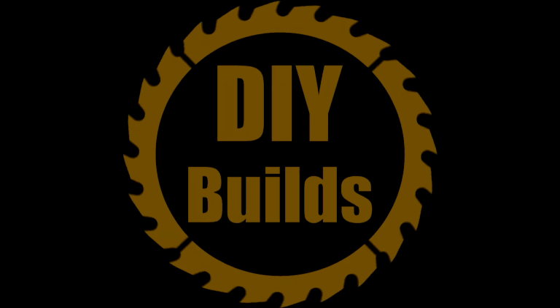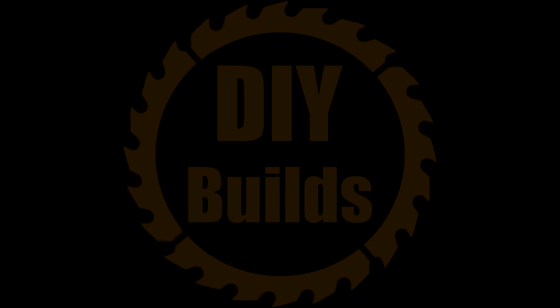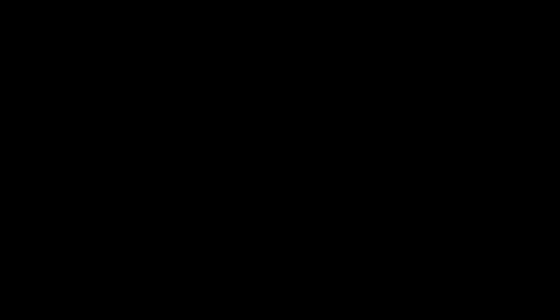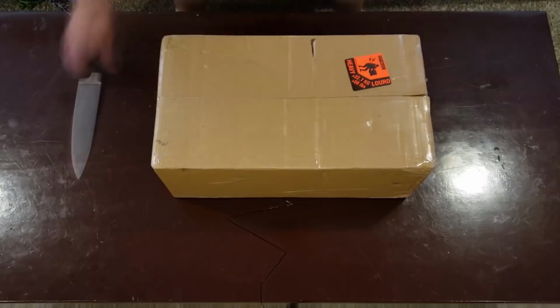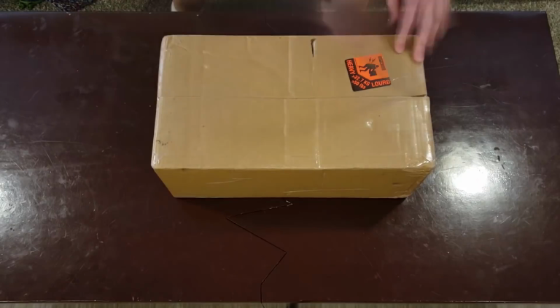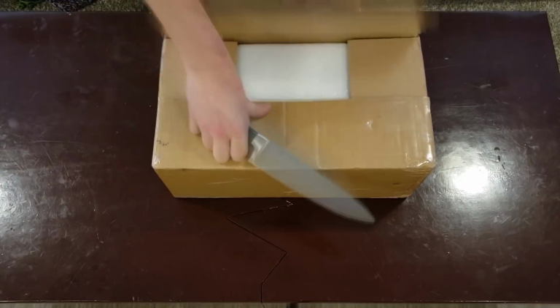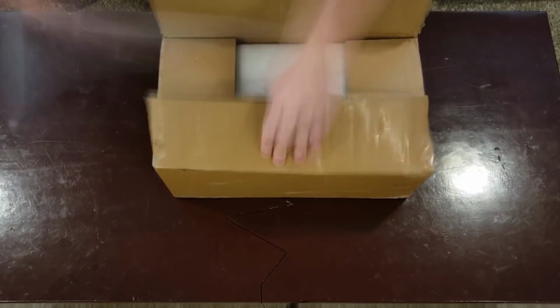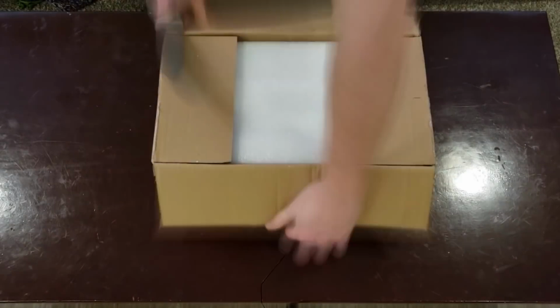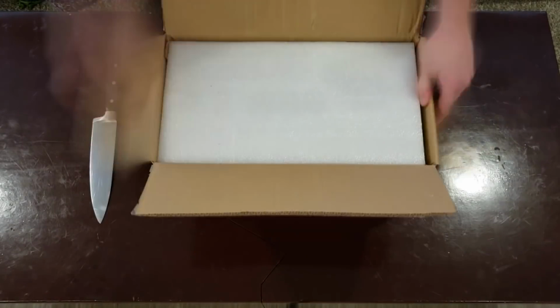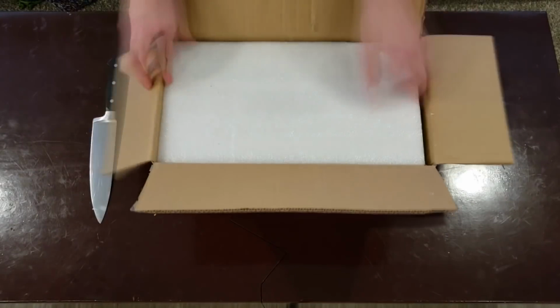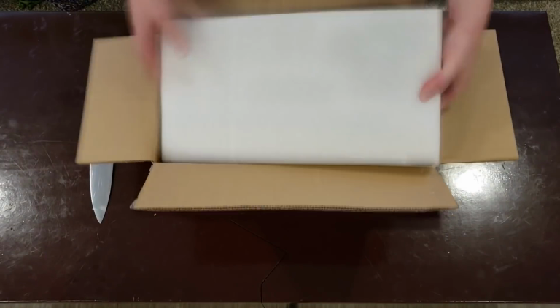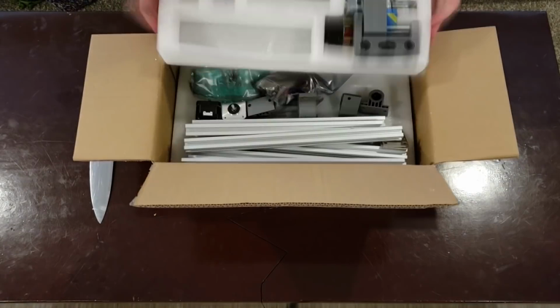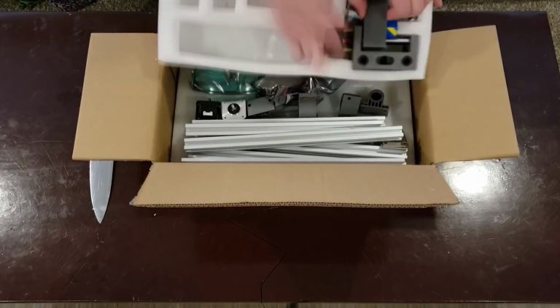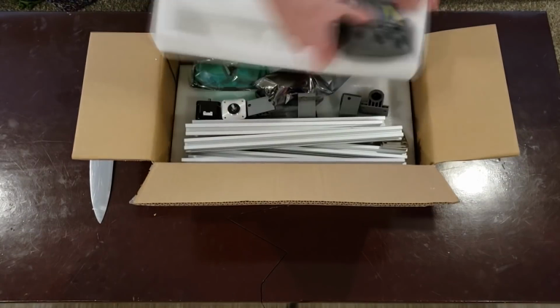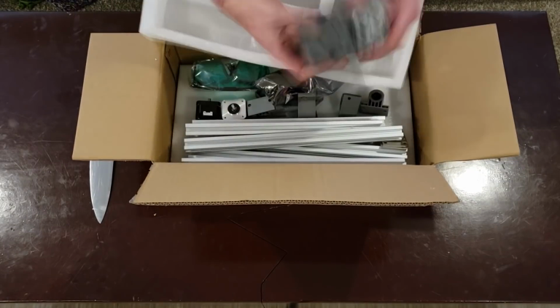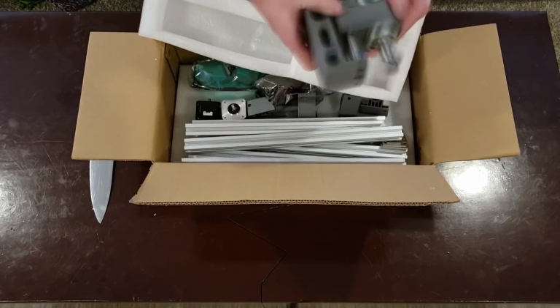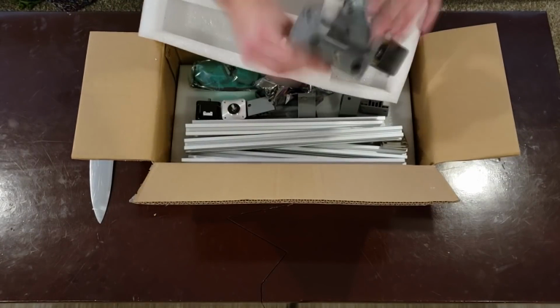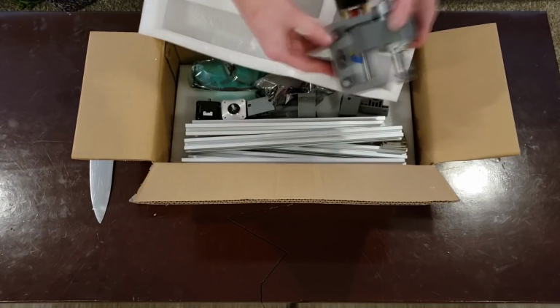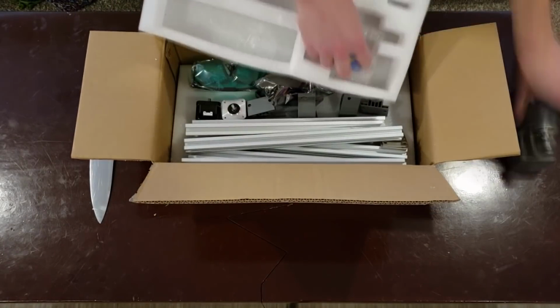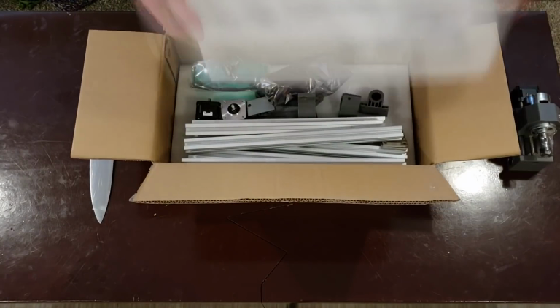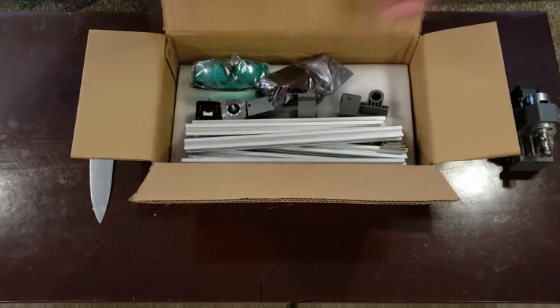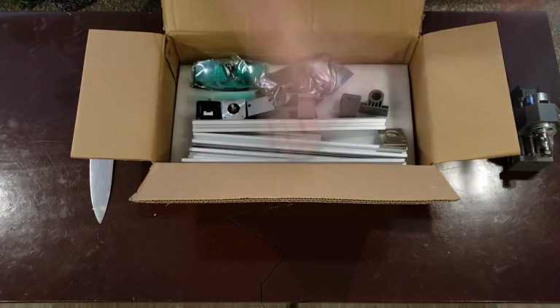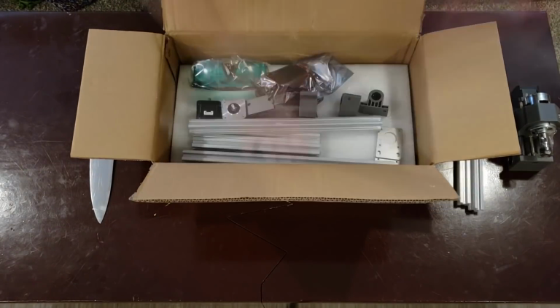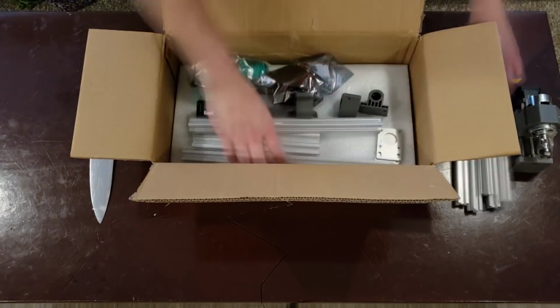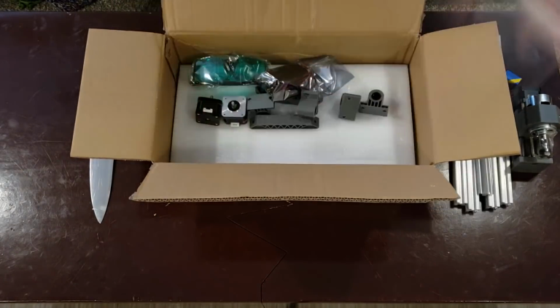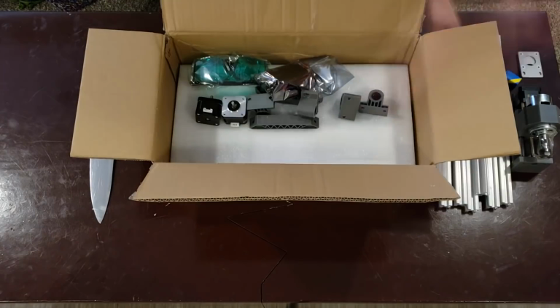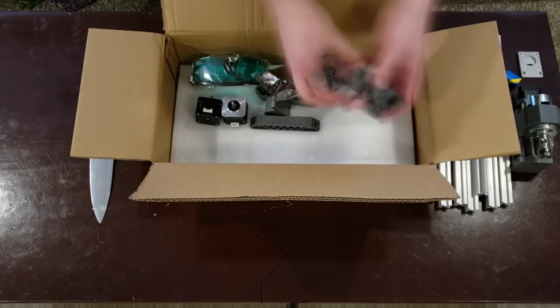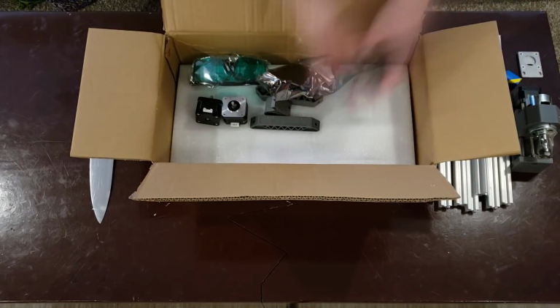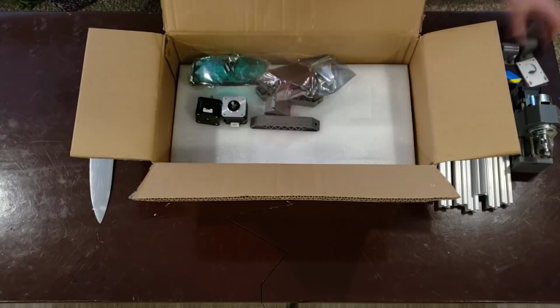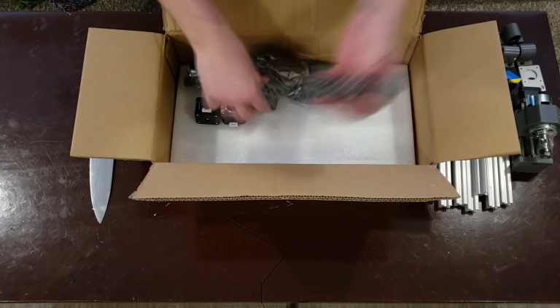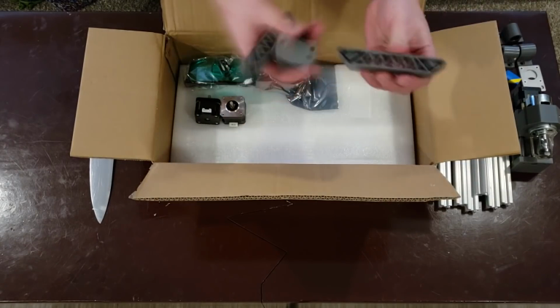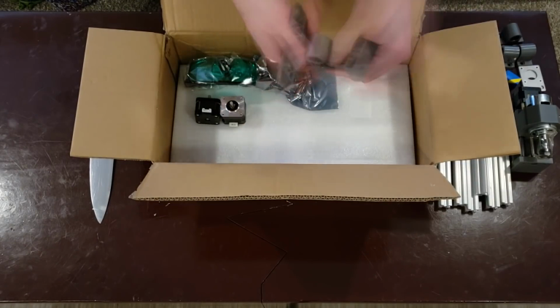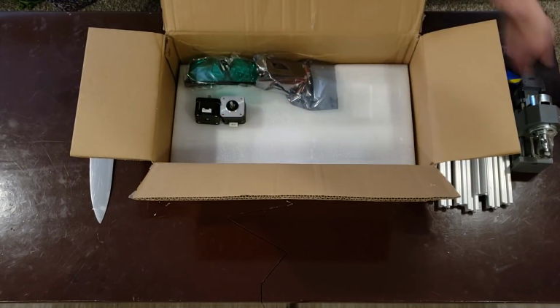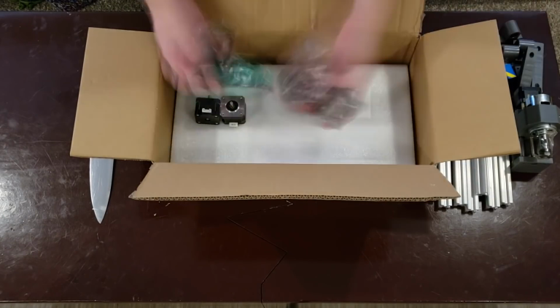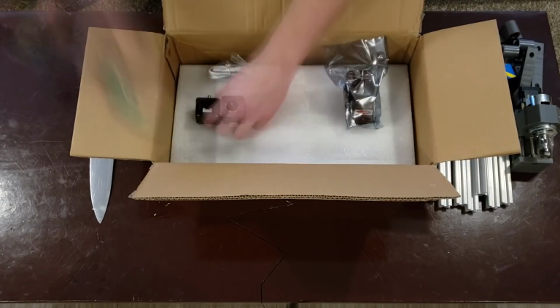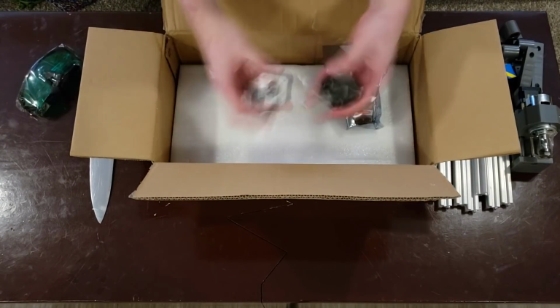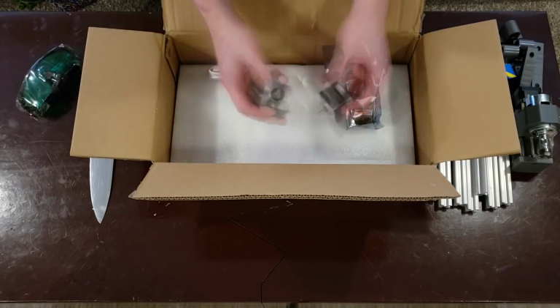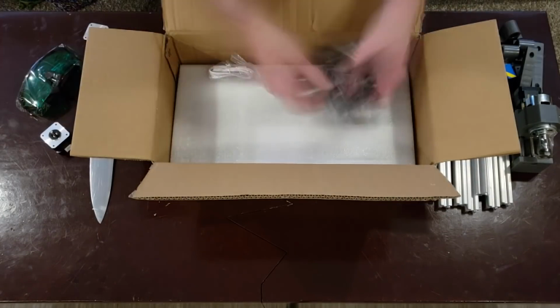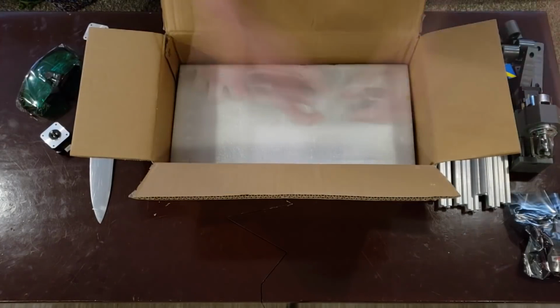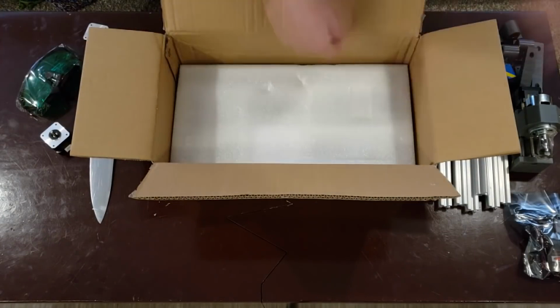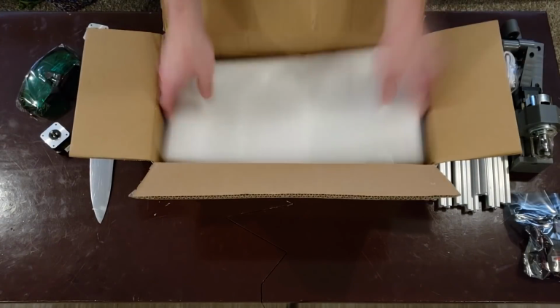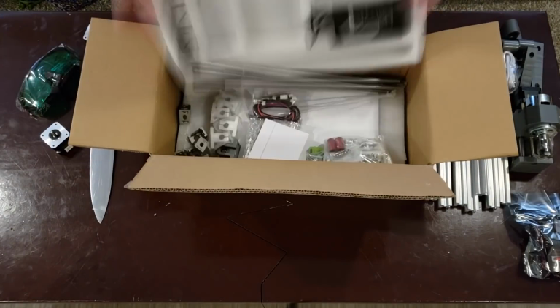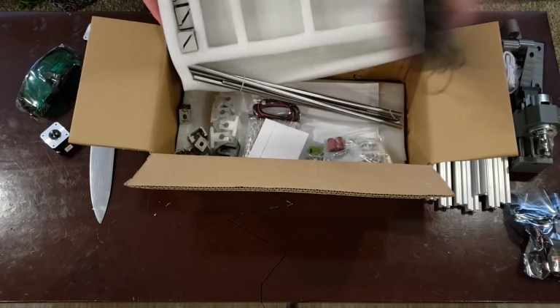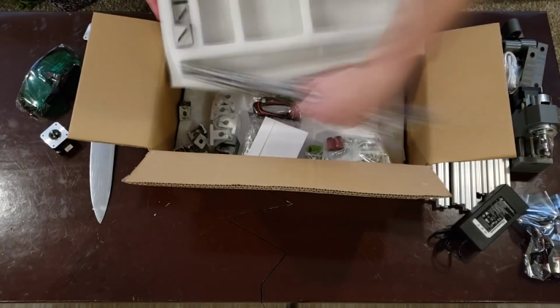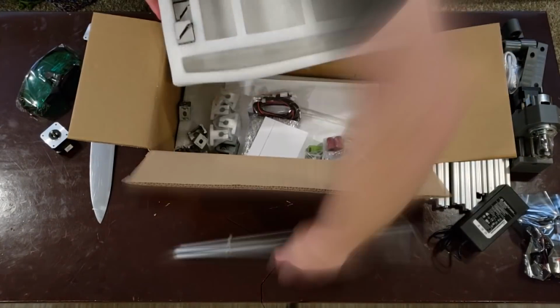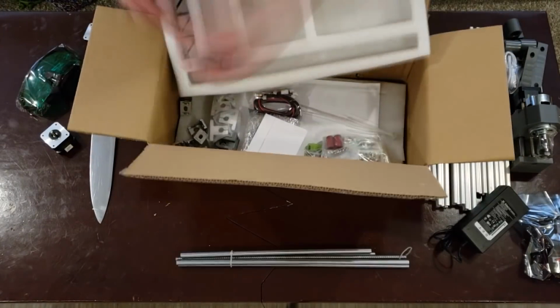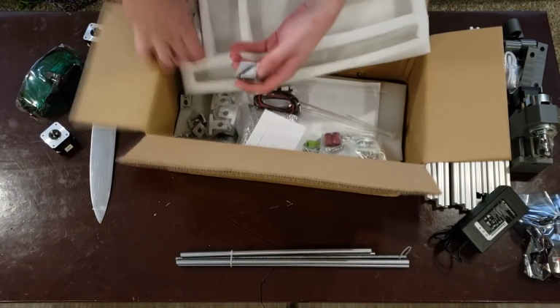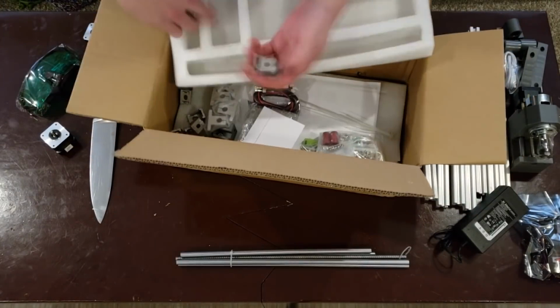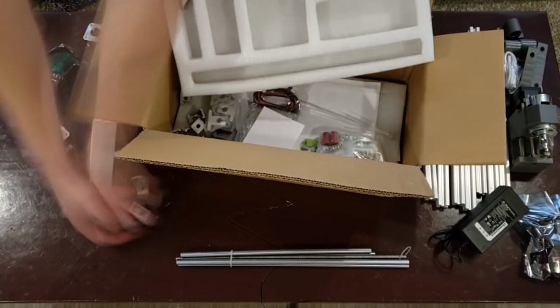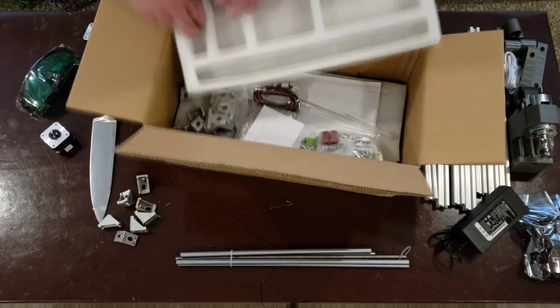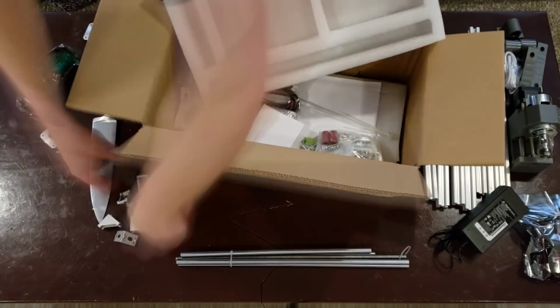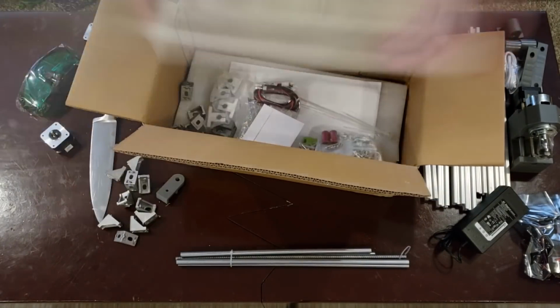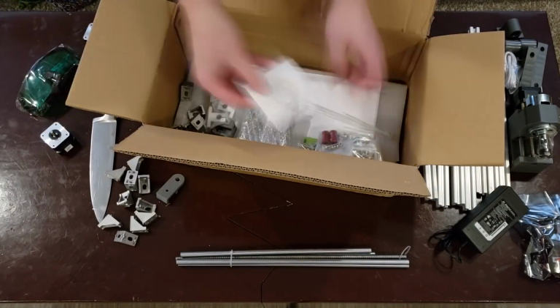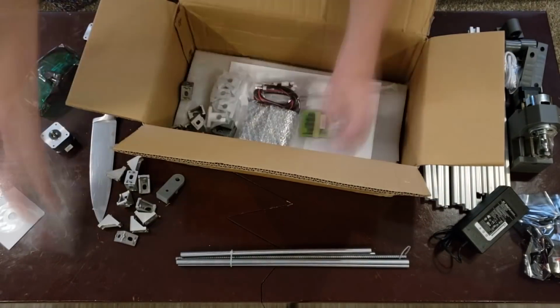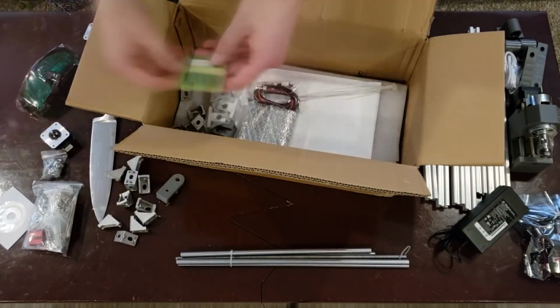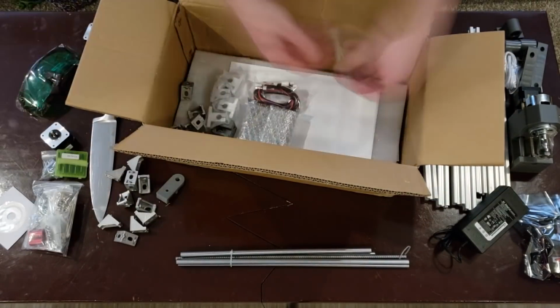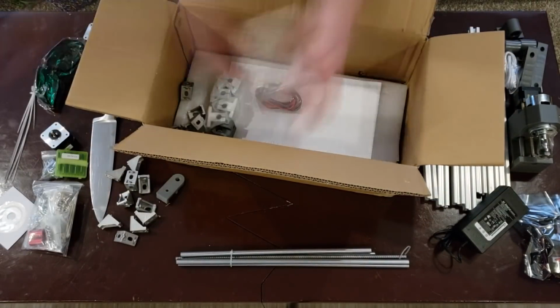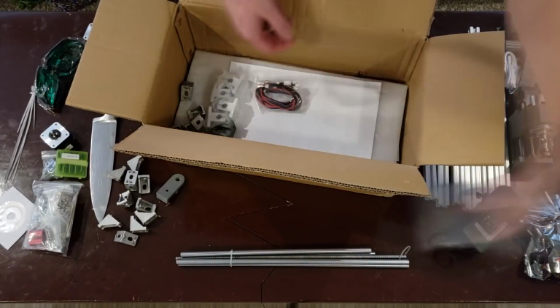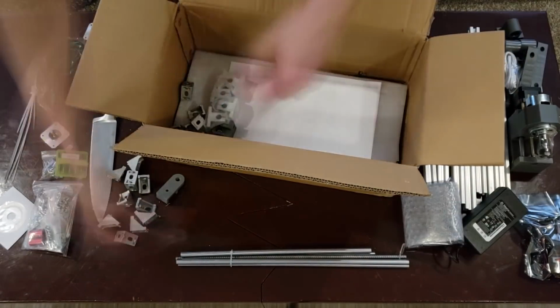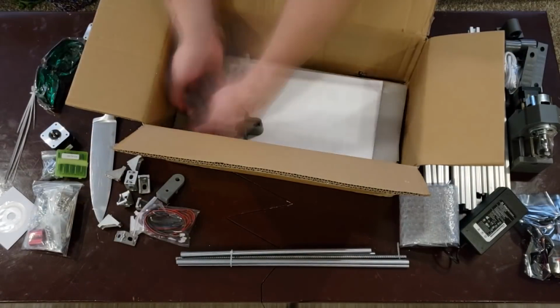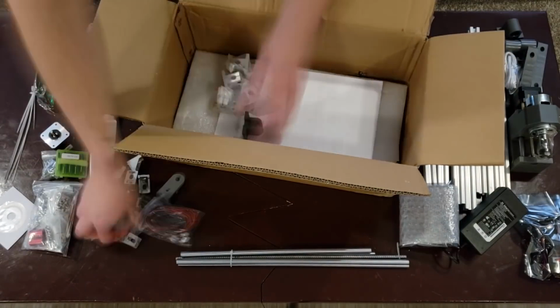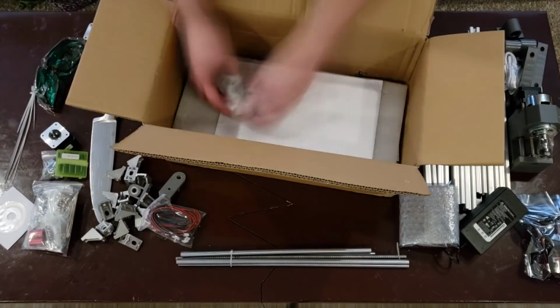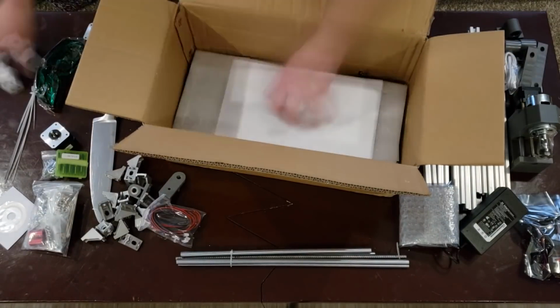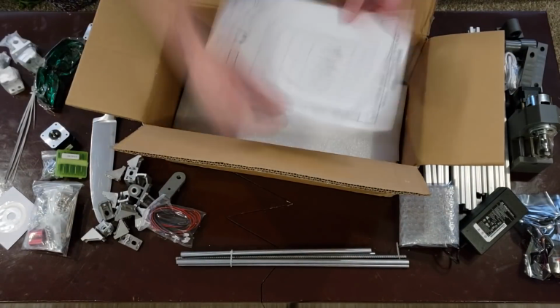As you can see, the unit comes unassembled in one medium-sized box and has lots of padding all around to keep things safe and in place.